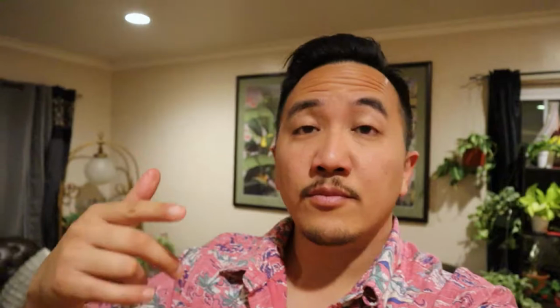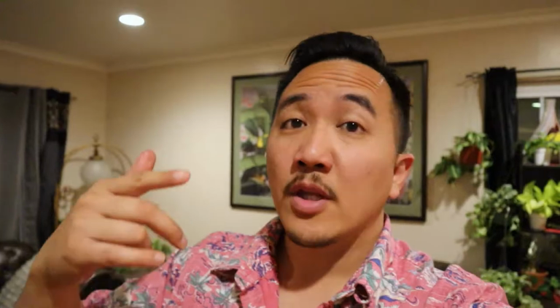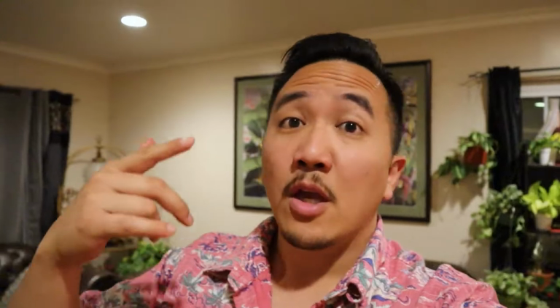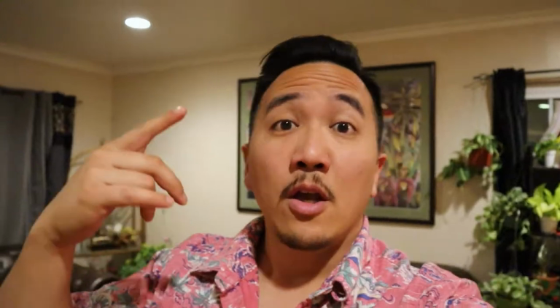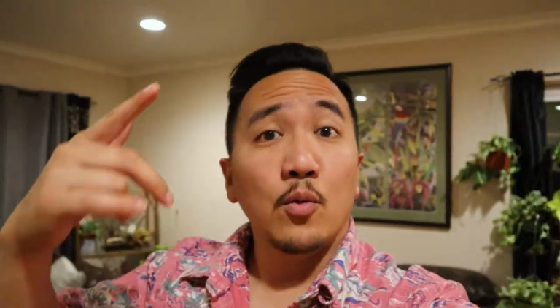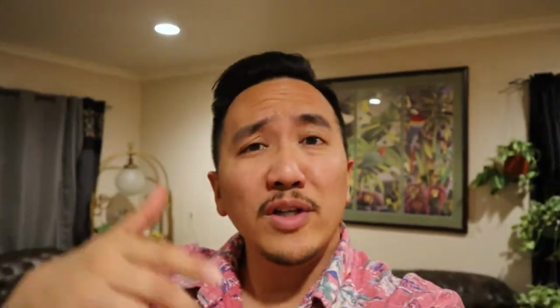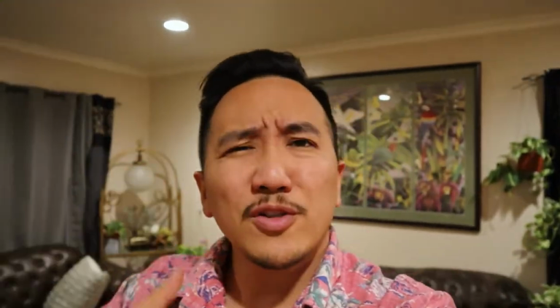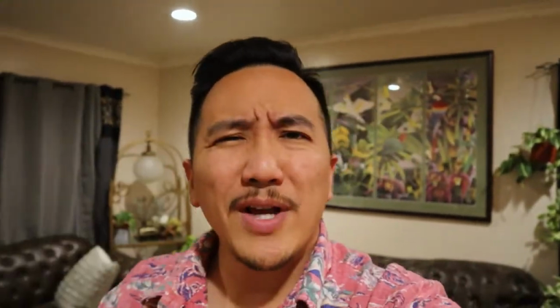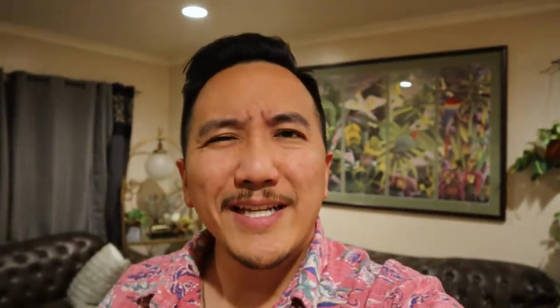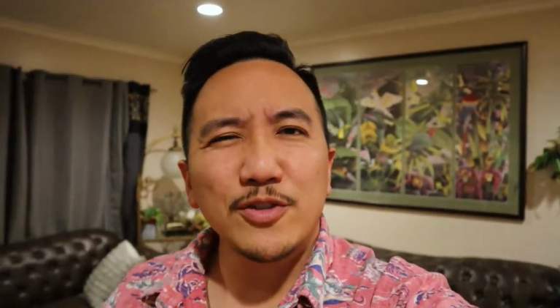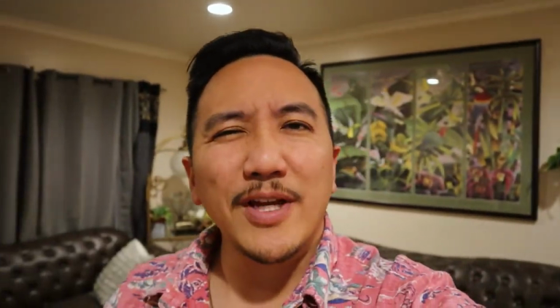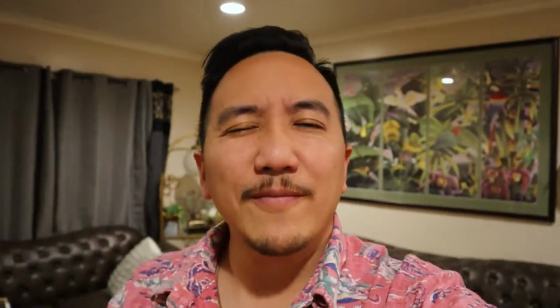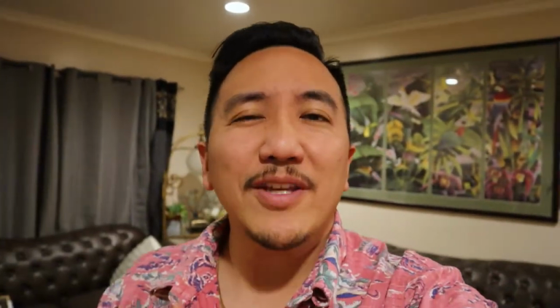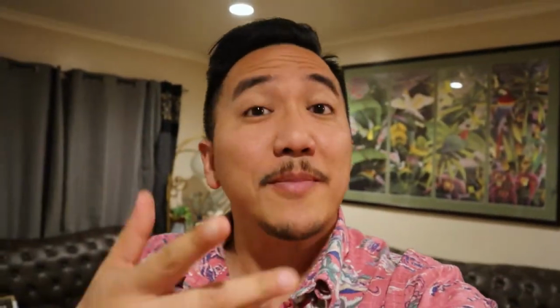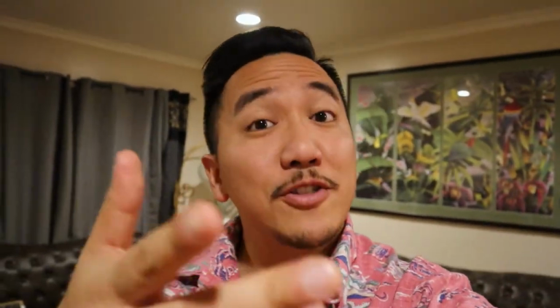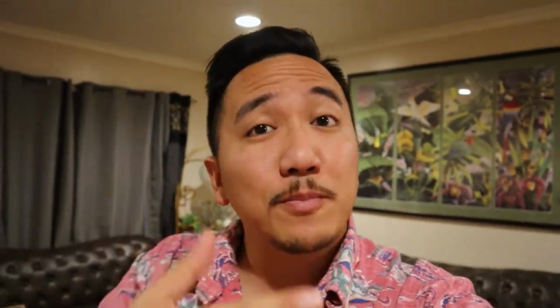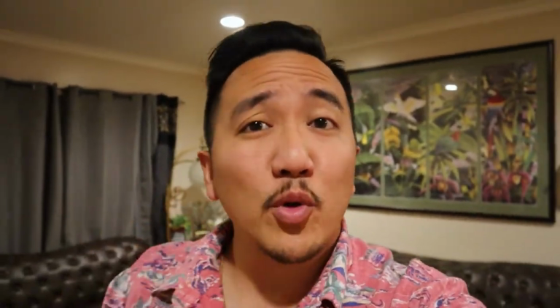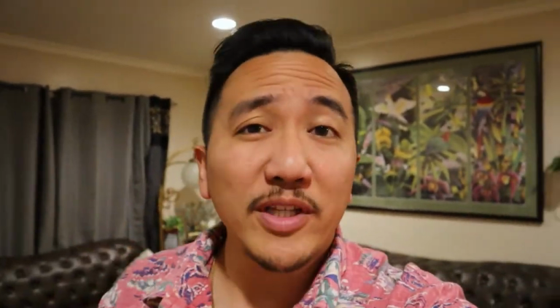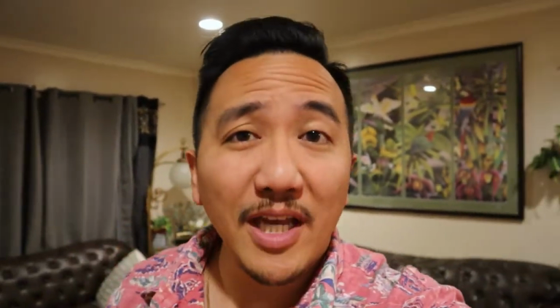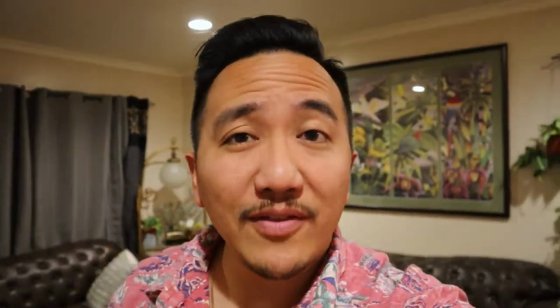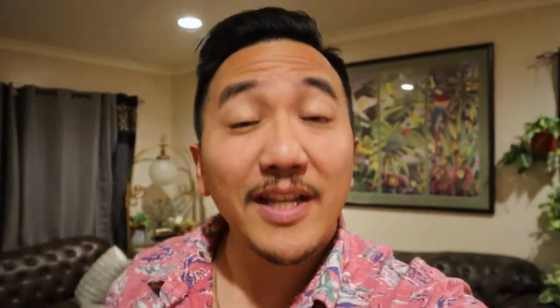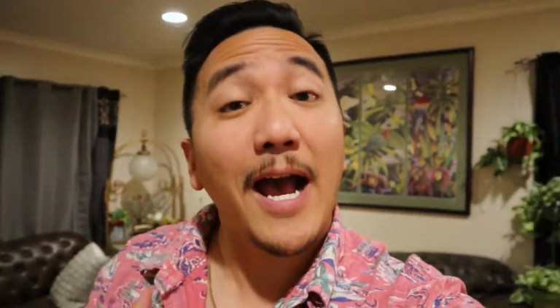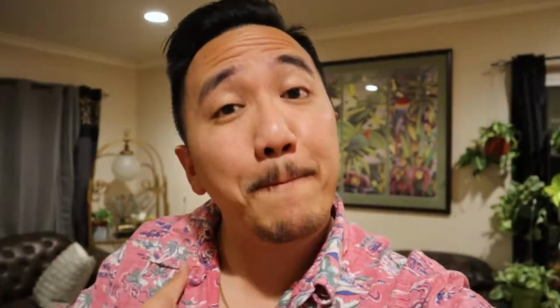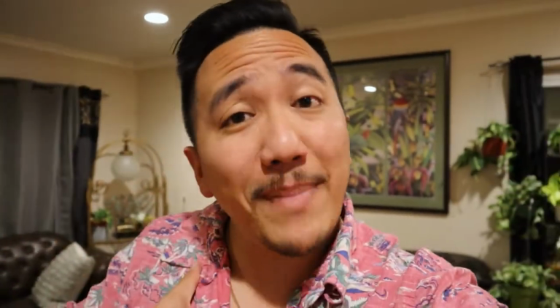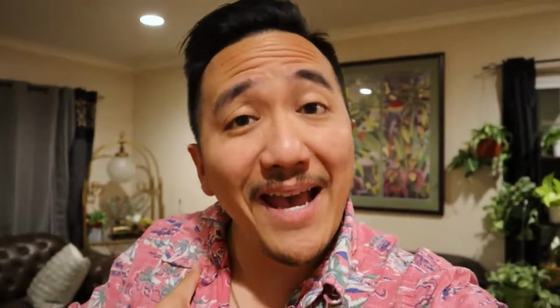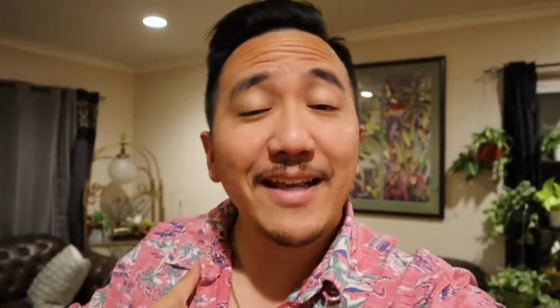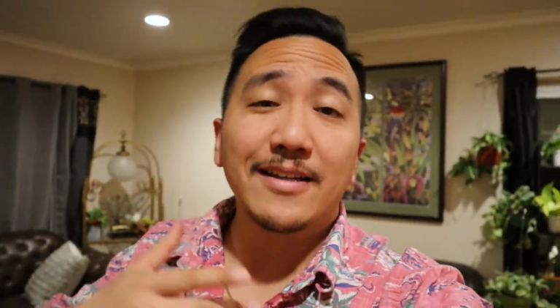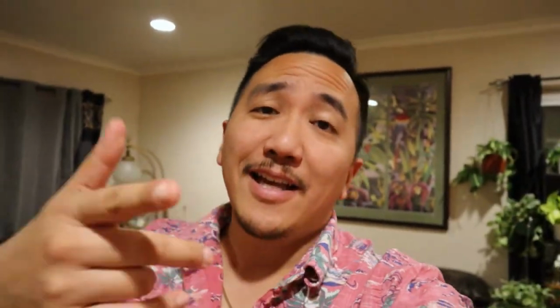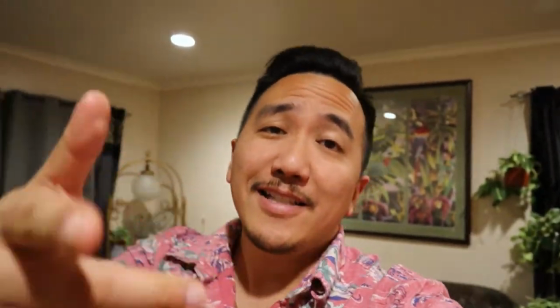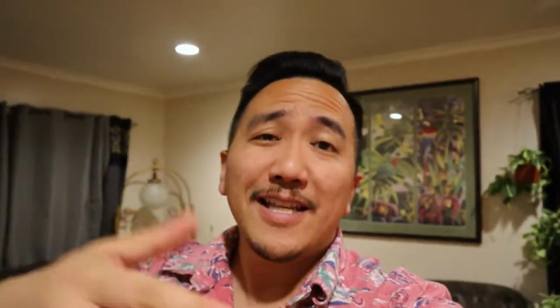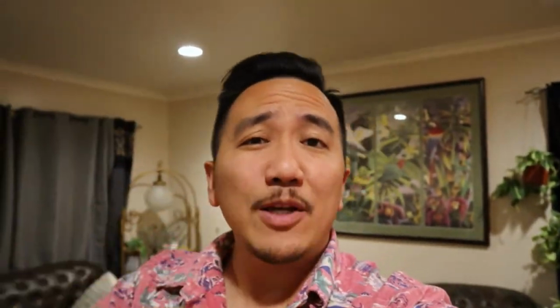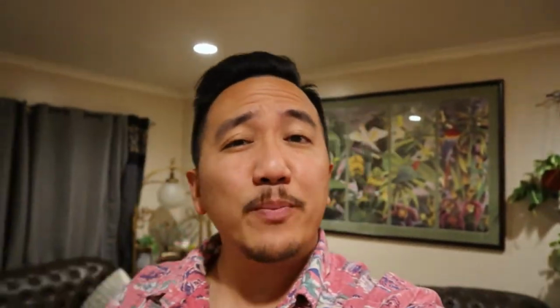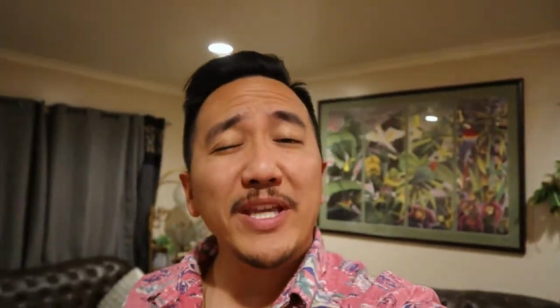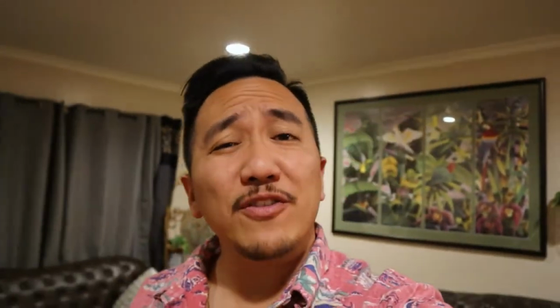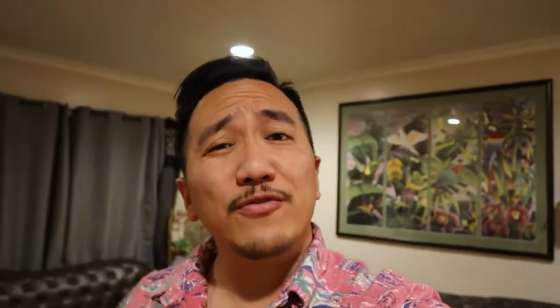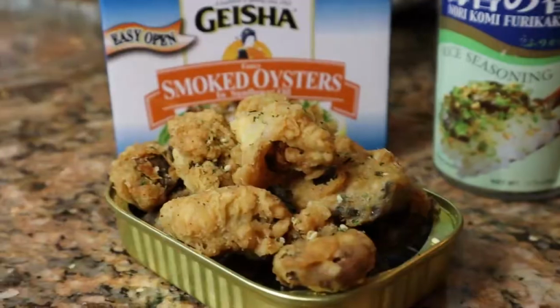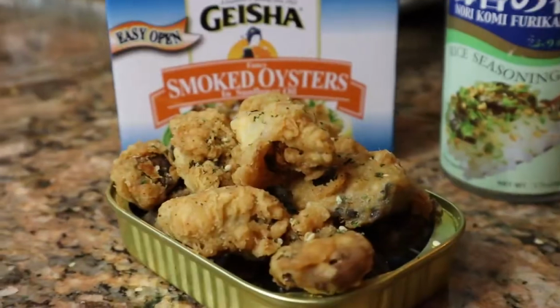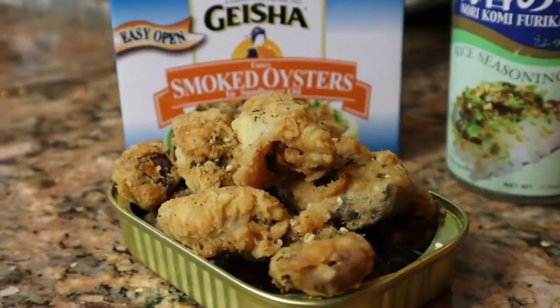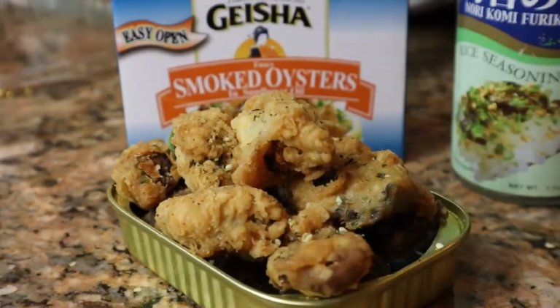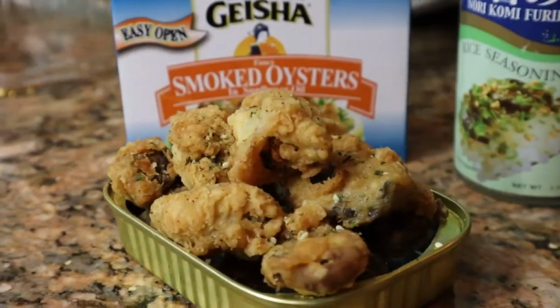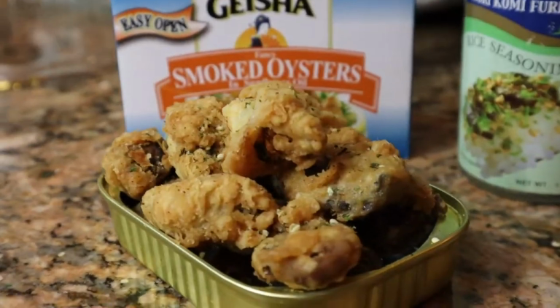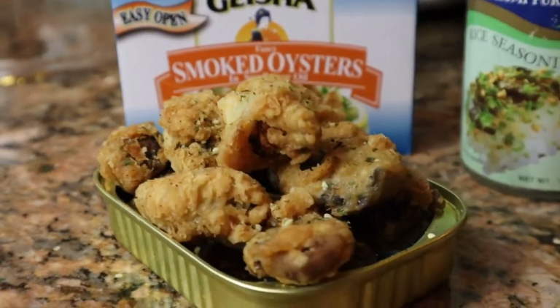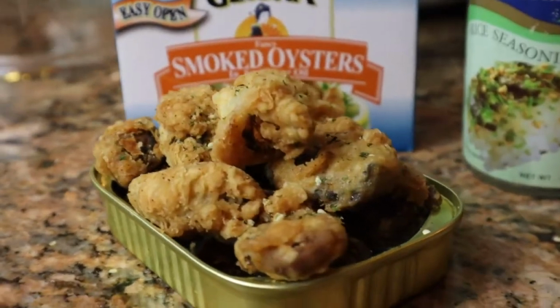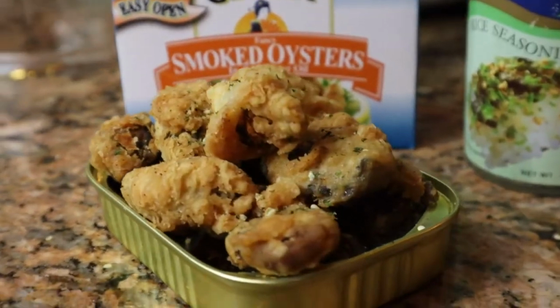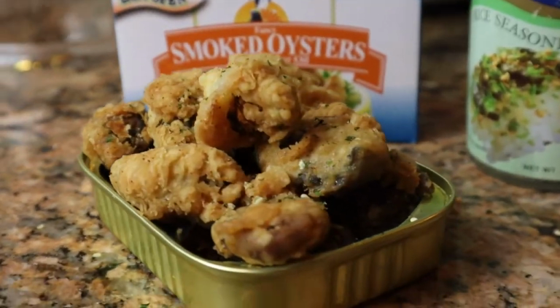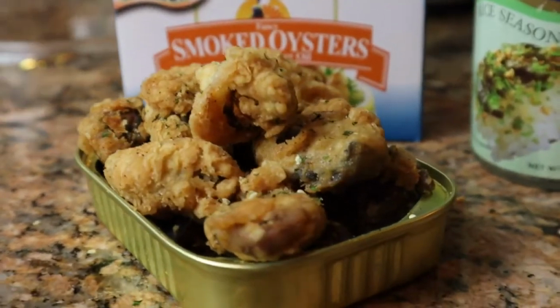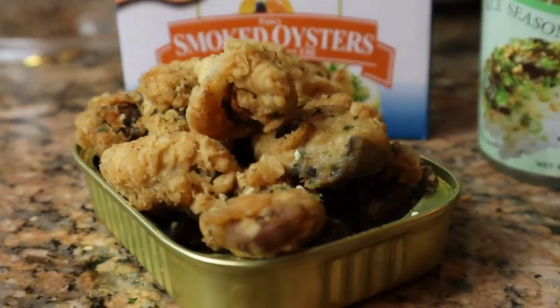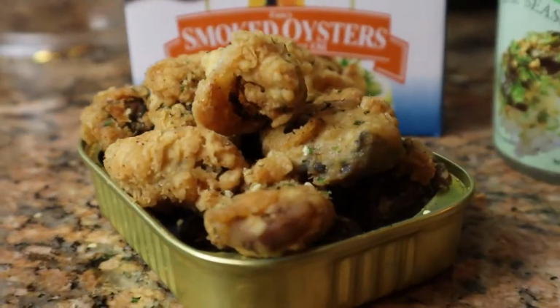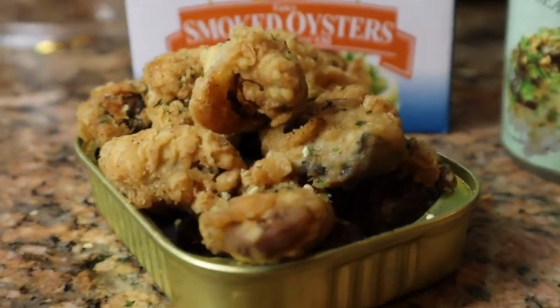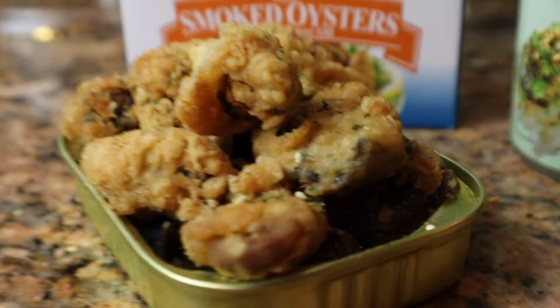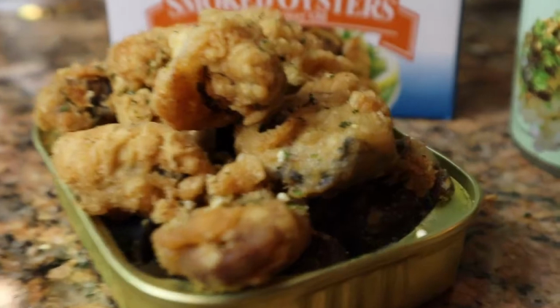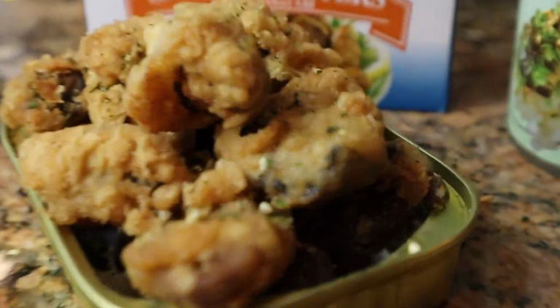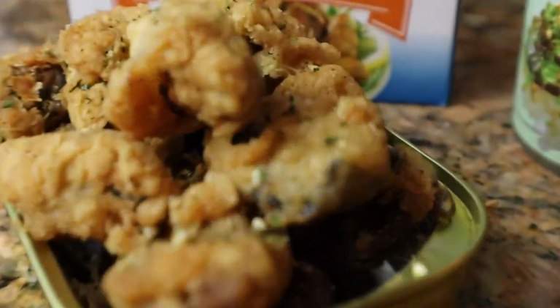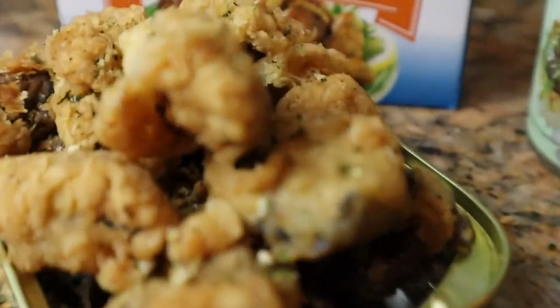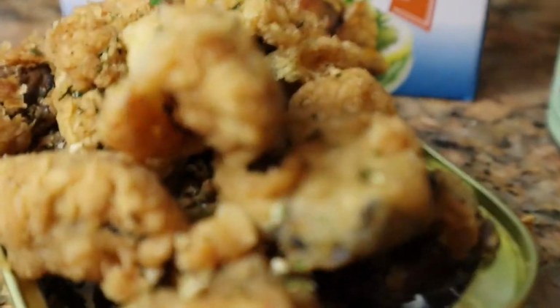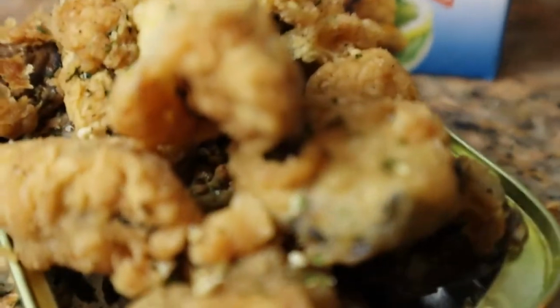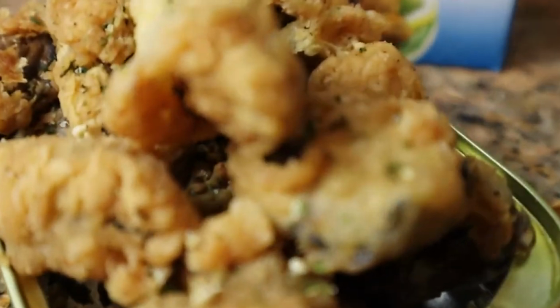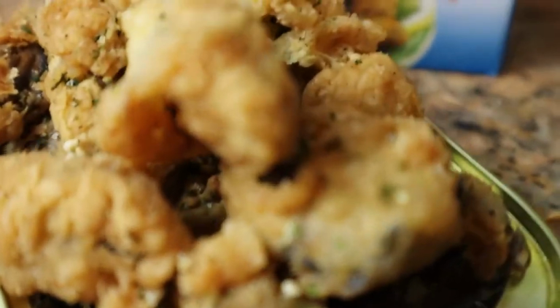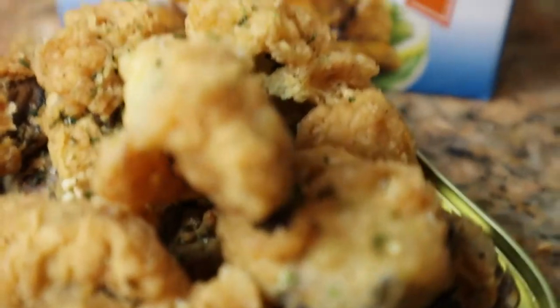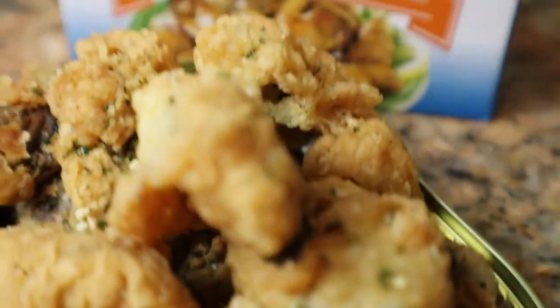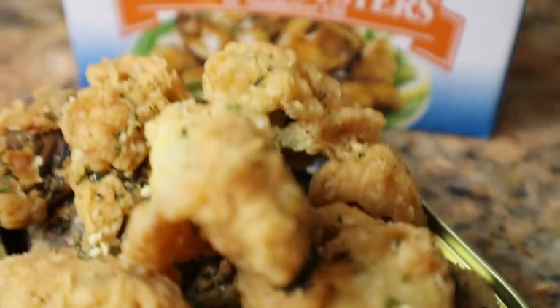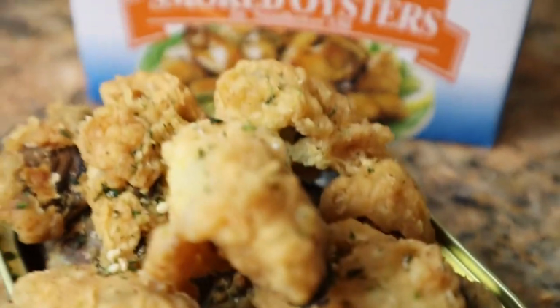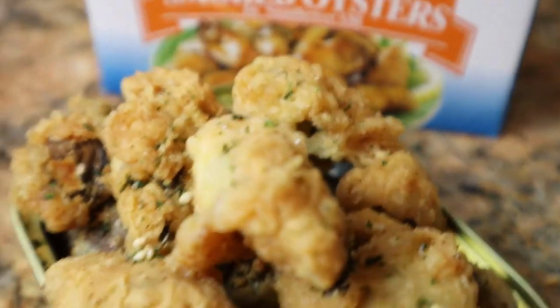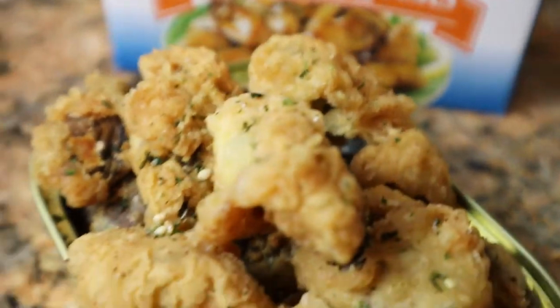What's cracking, Trap Fam? It's your boy Kevin. I'm back. Today we're making furikake fried oysters. Stay tuned and check it out.